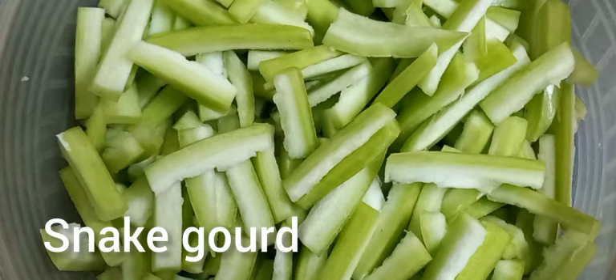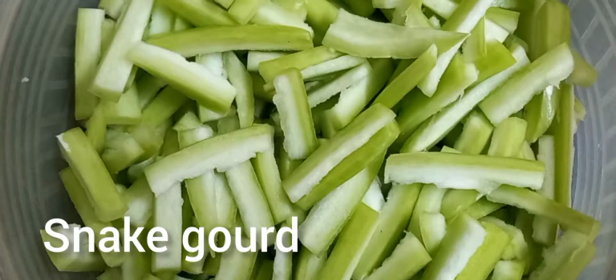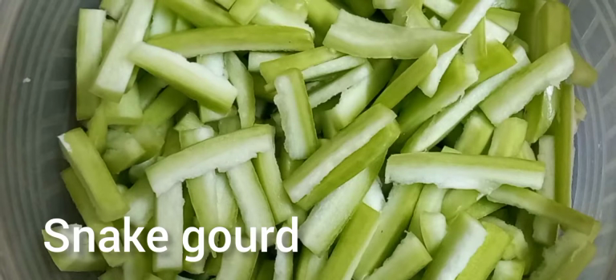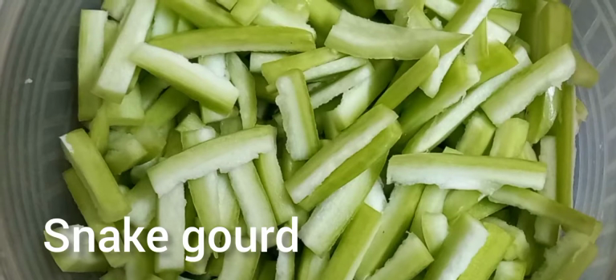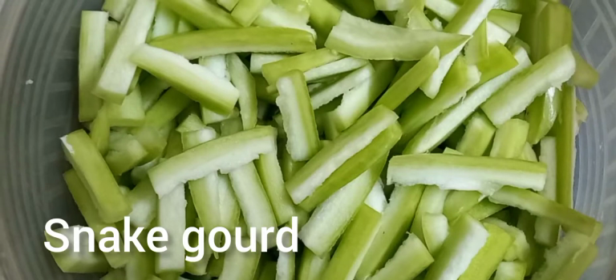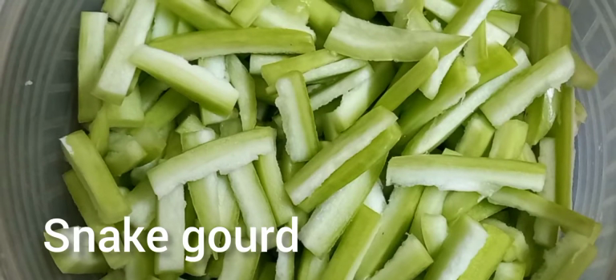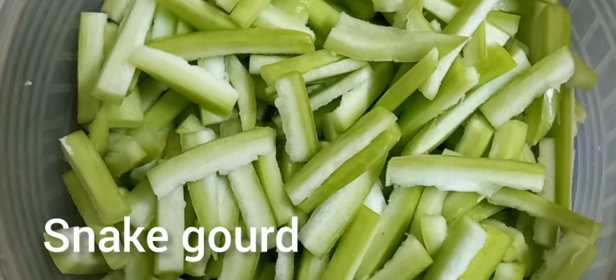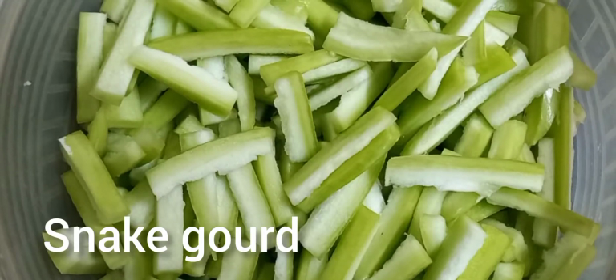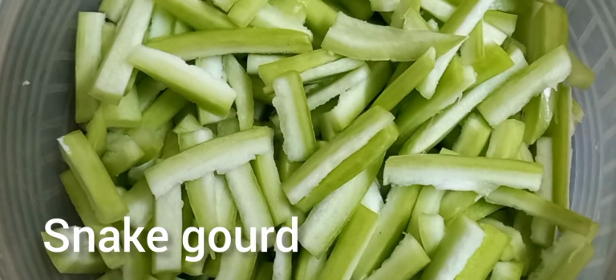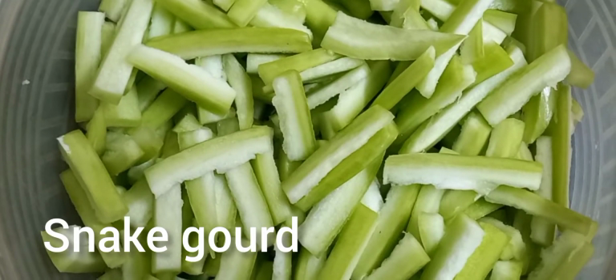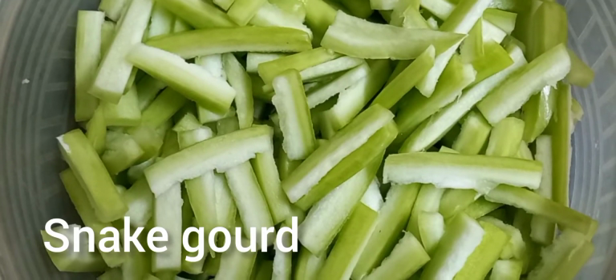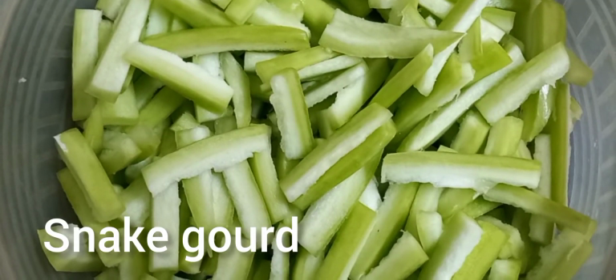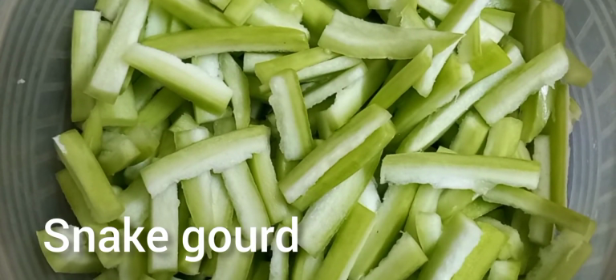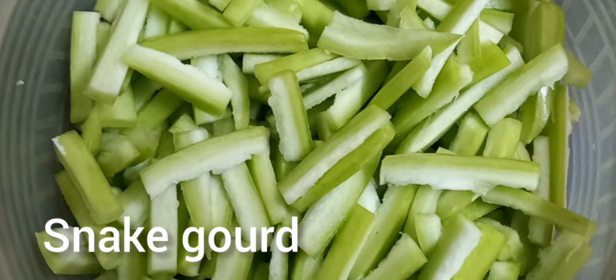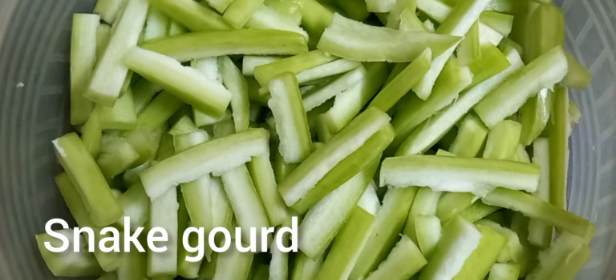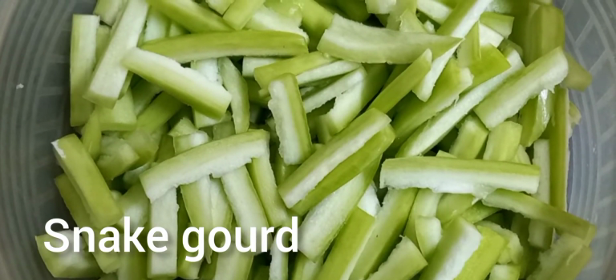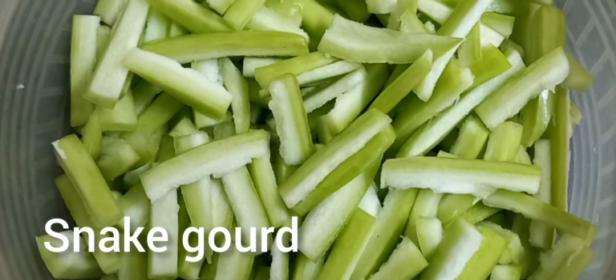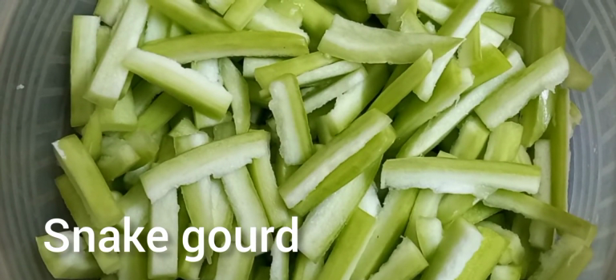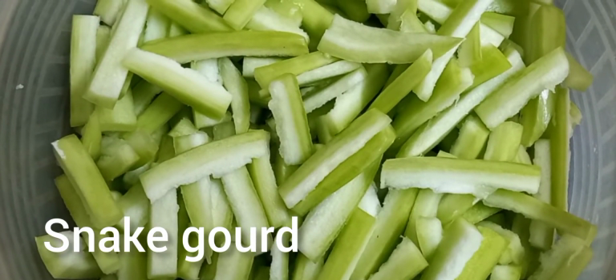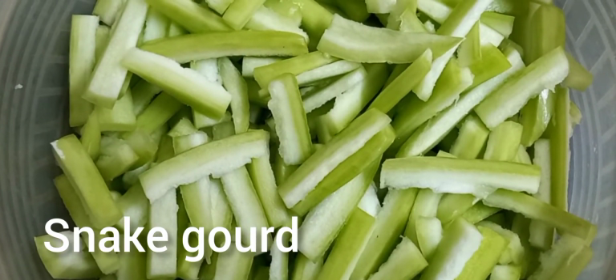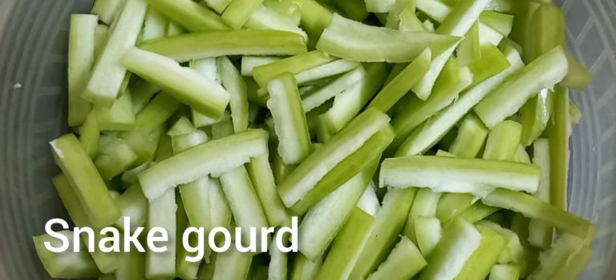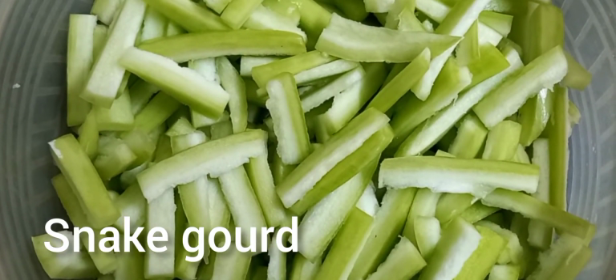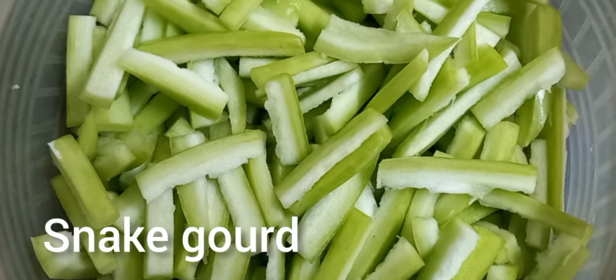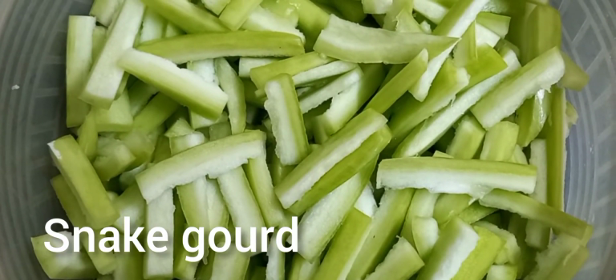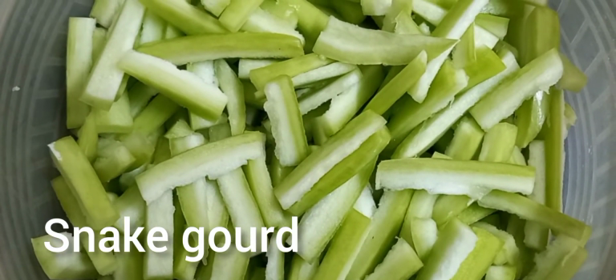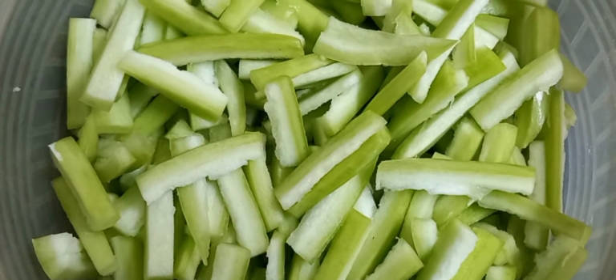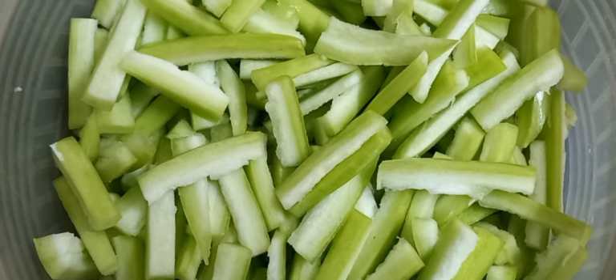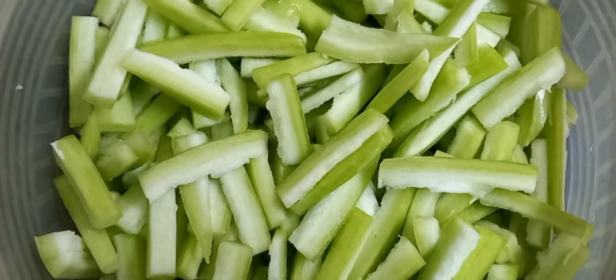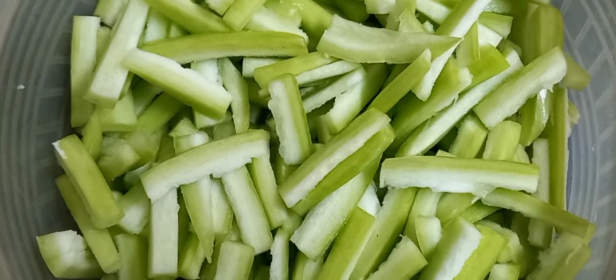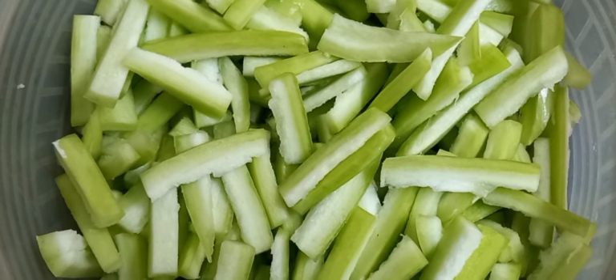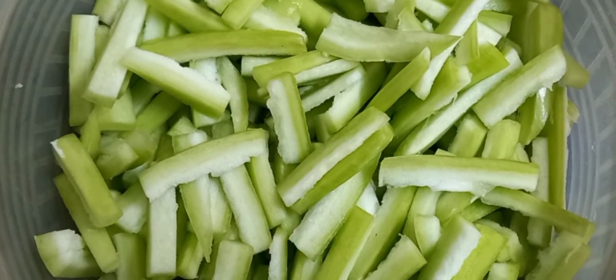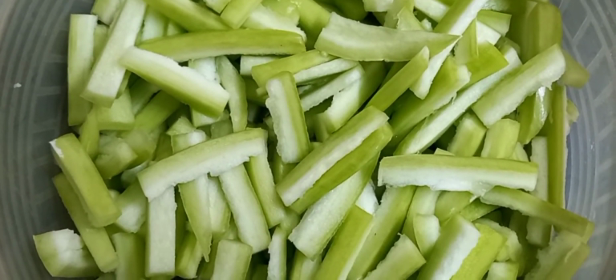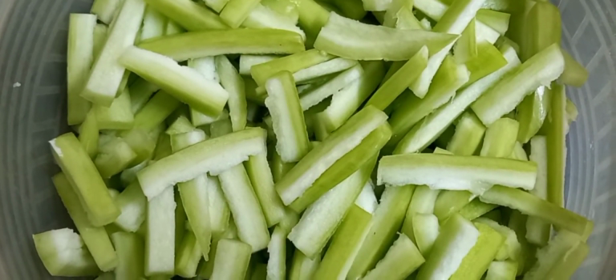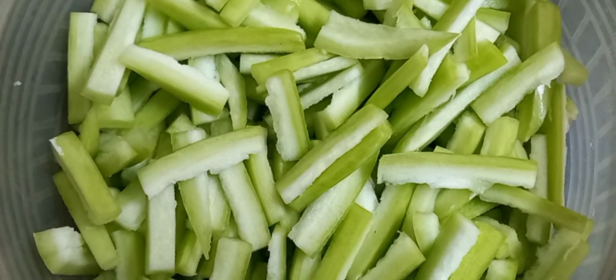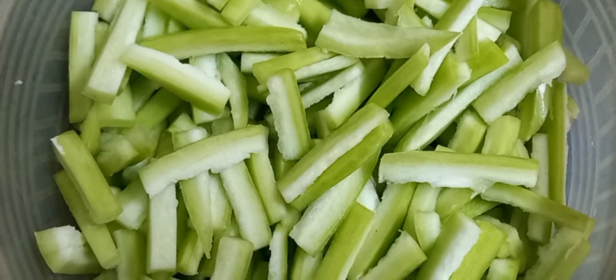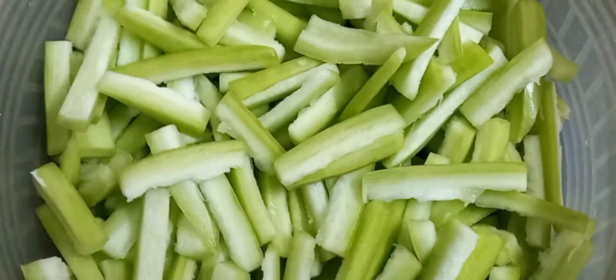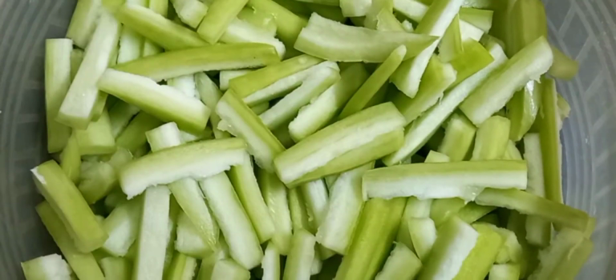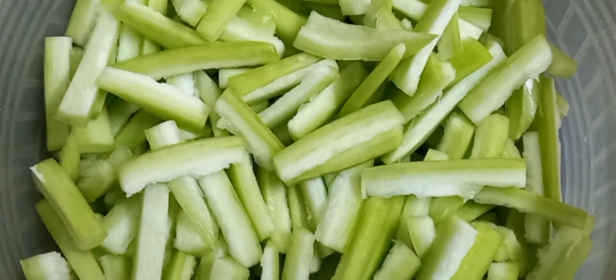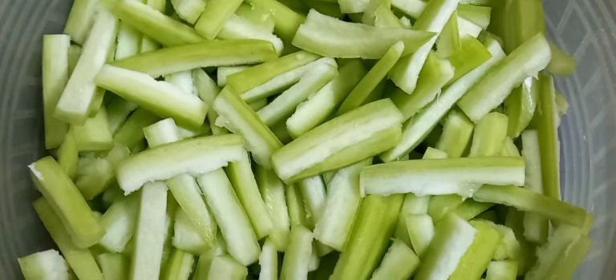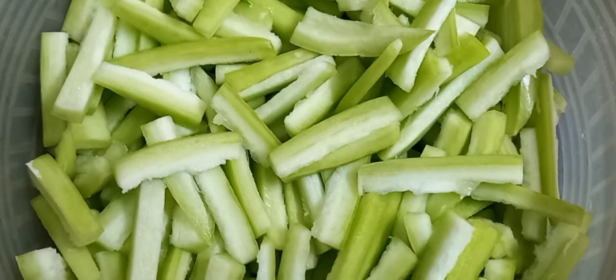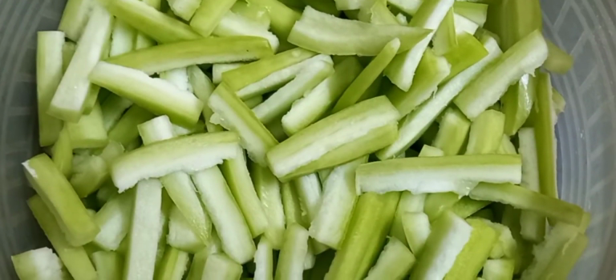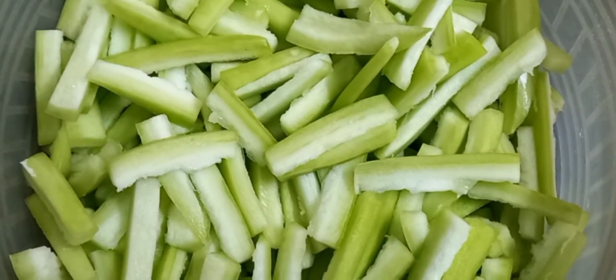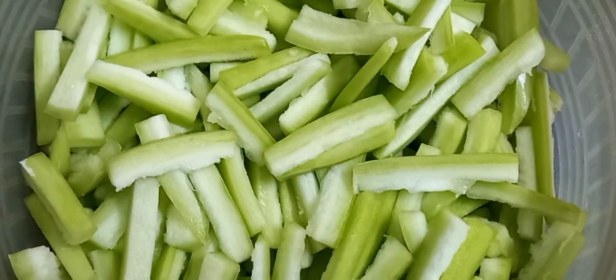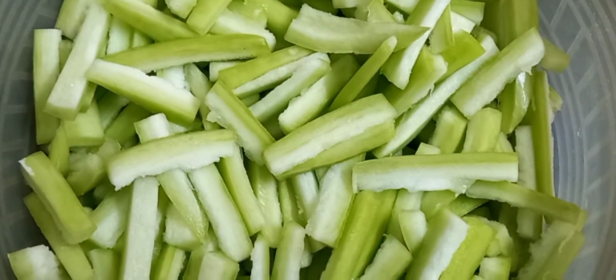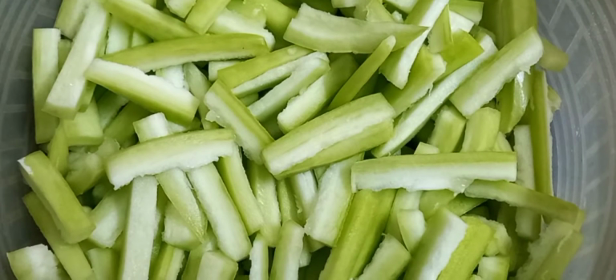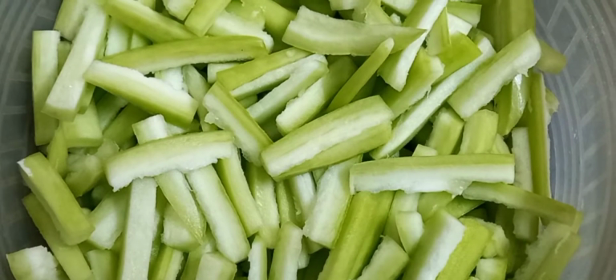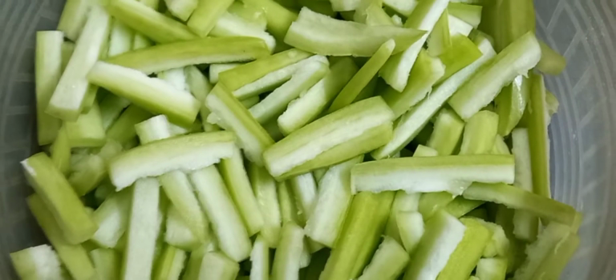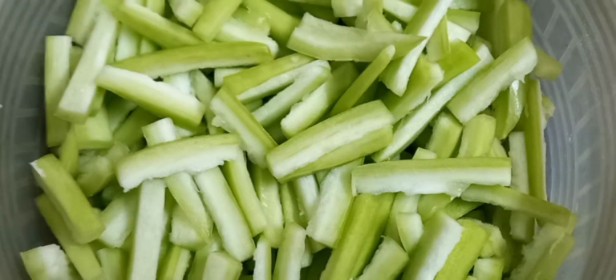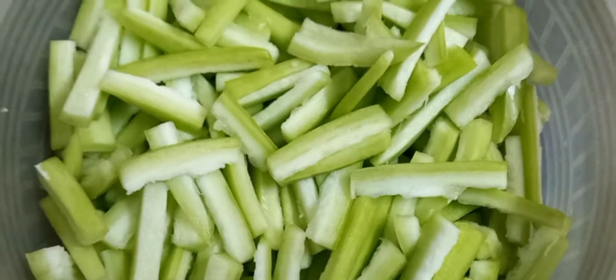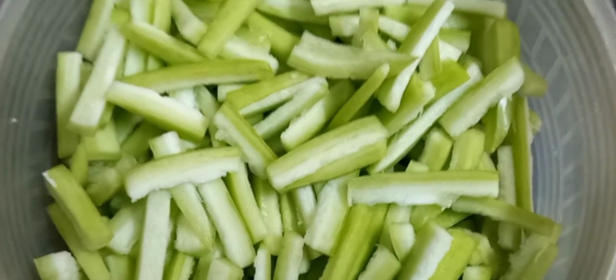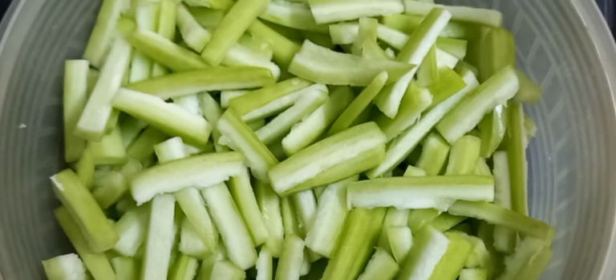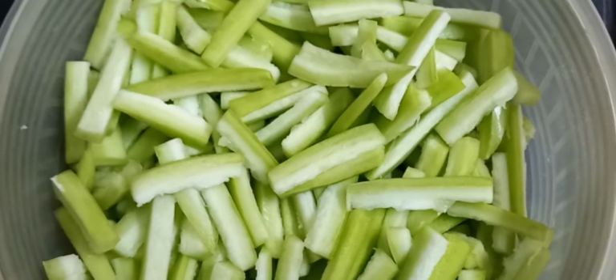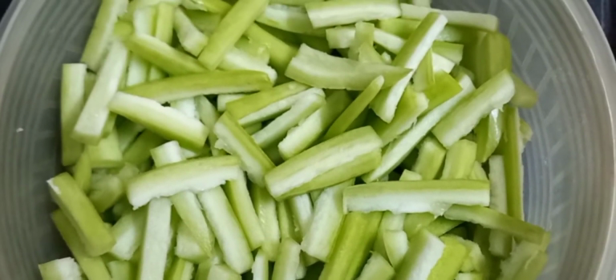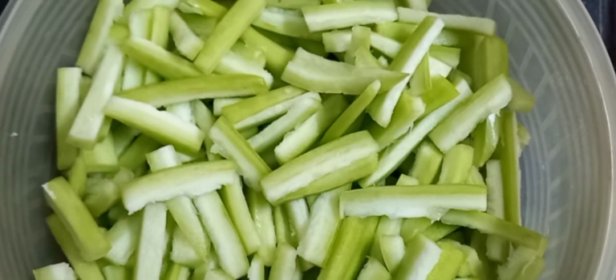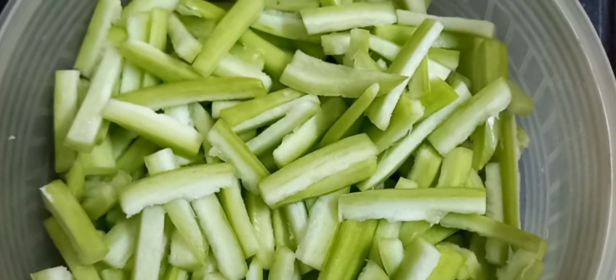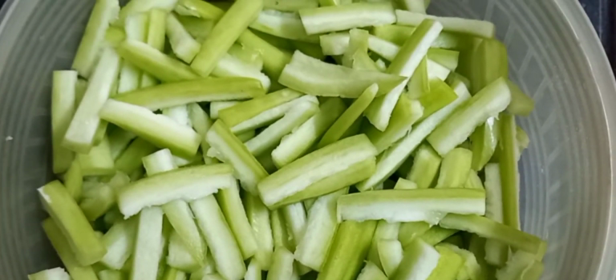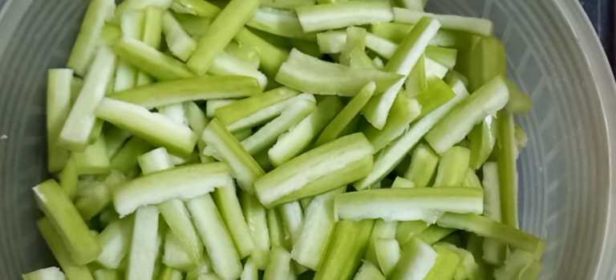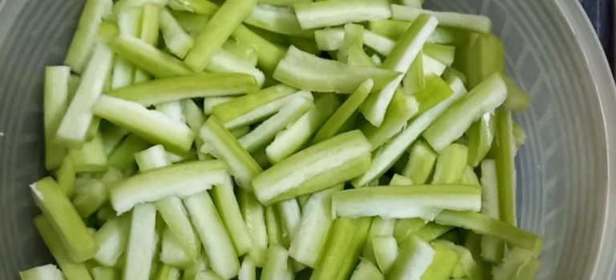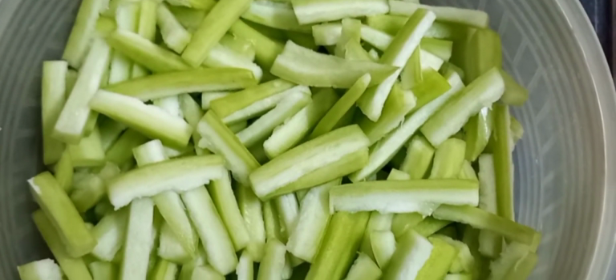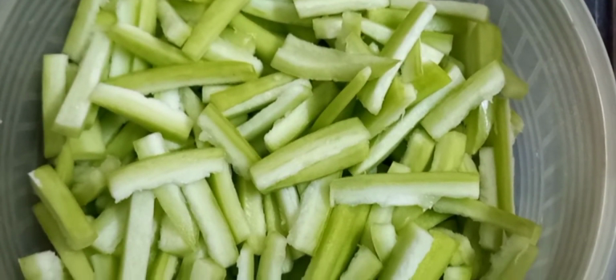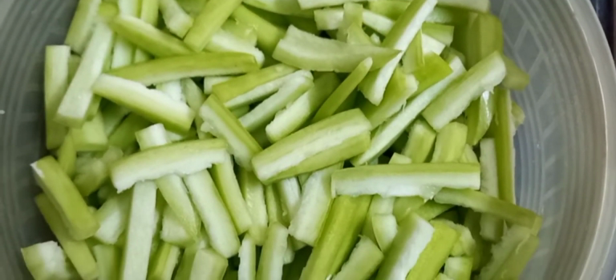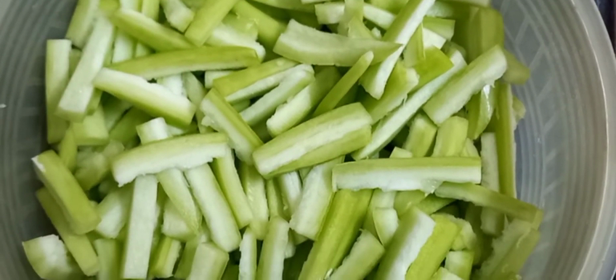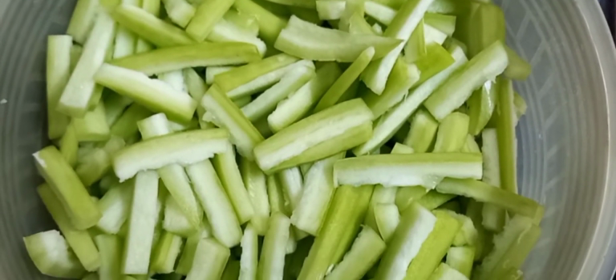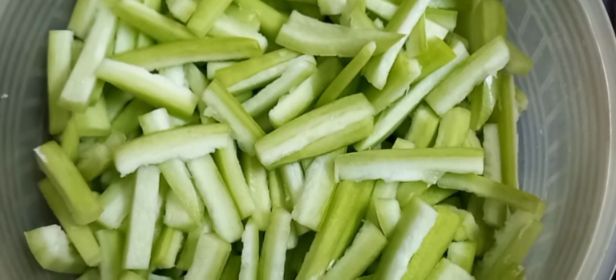Hi friends, today I am here to bring a tasty recipe. Let's see how it is.